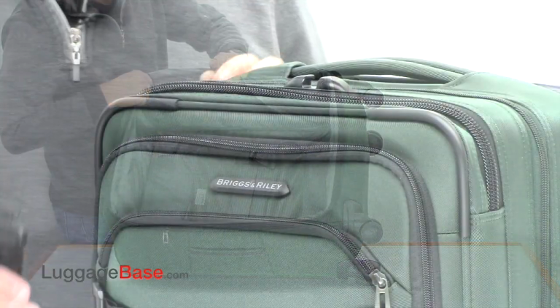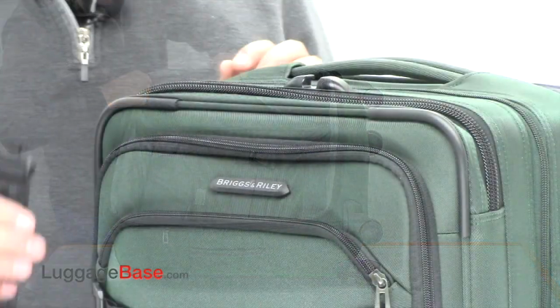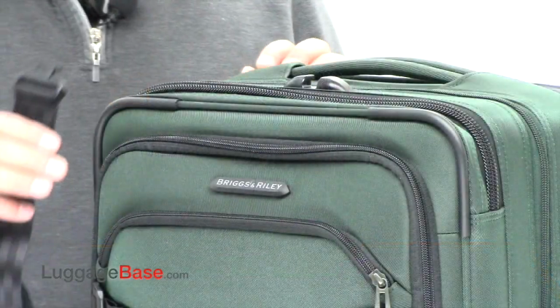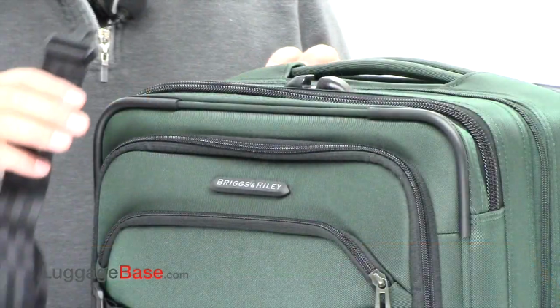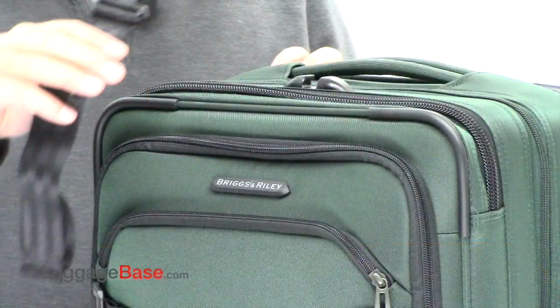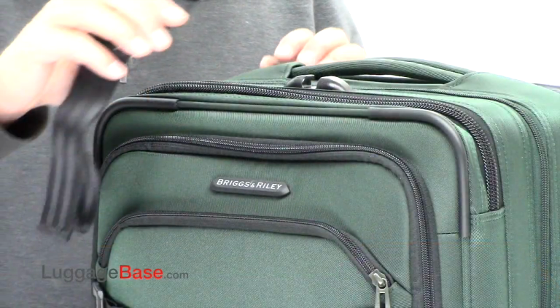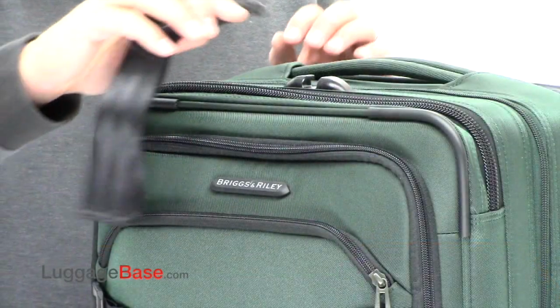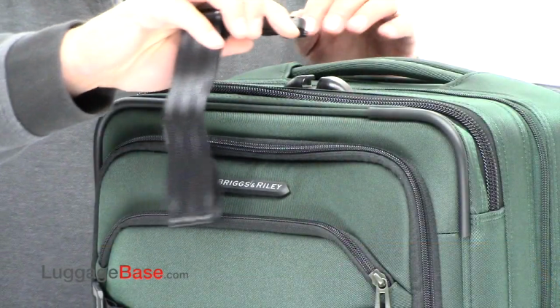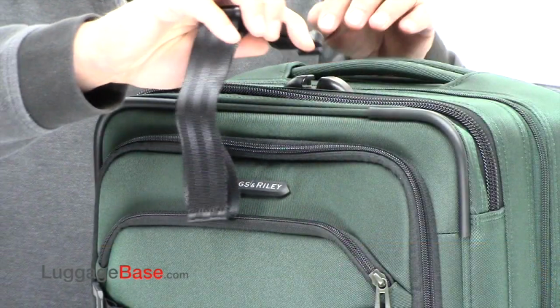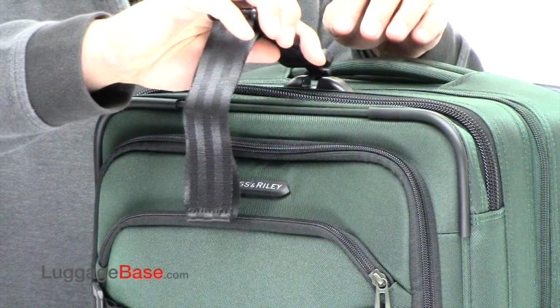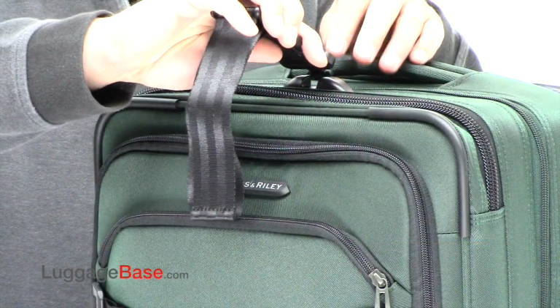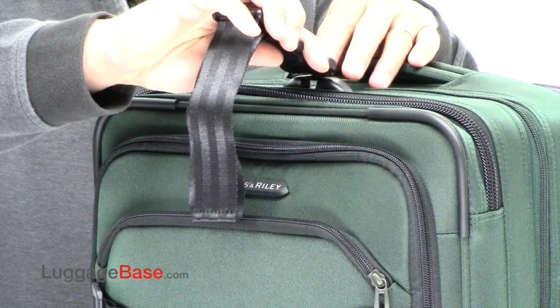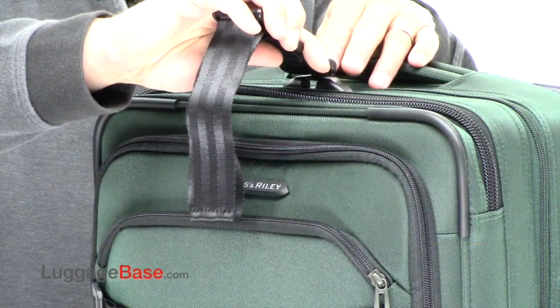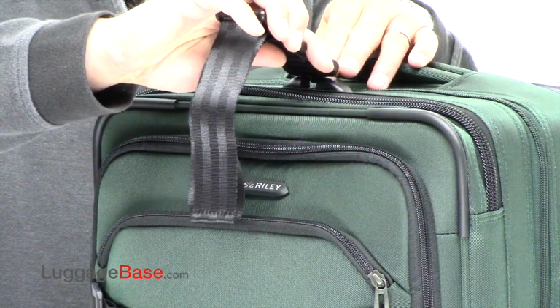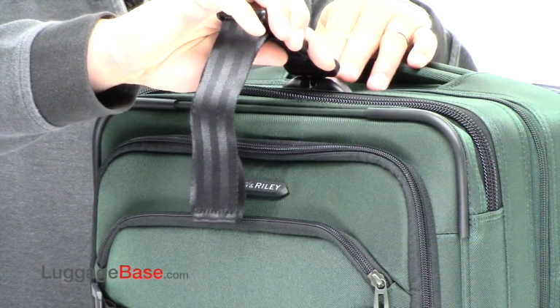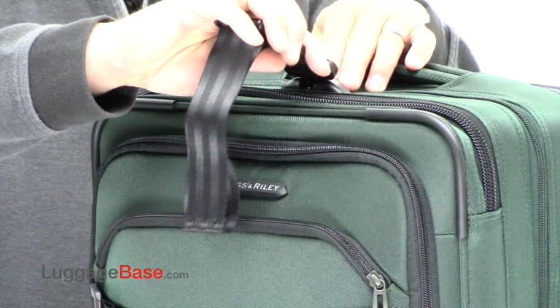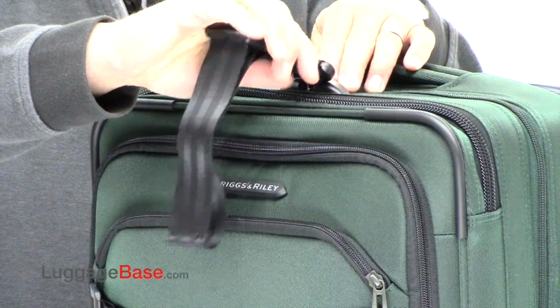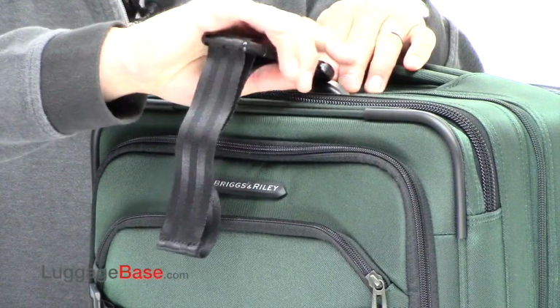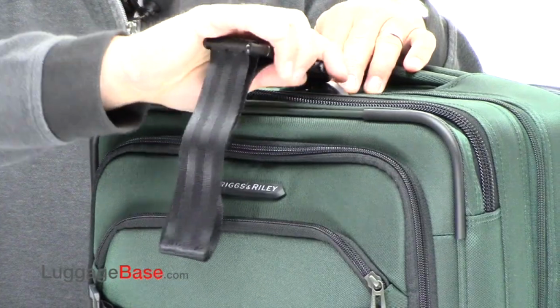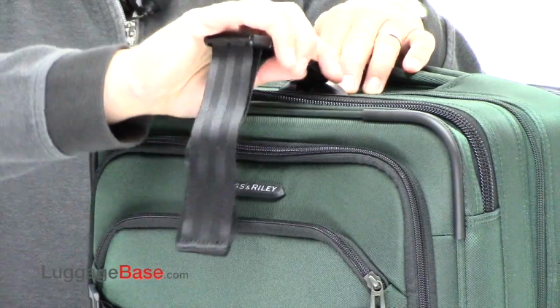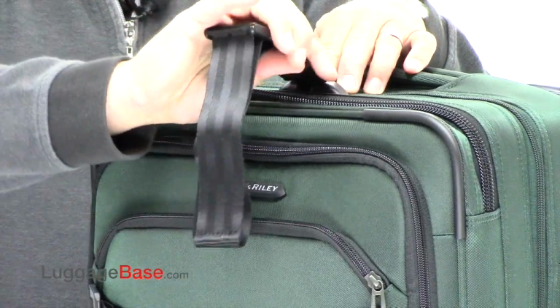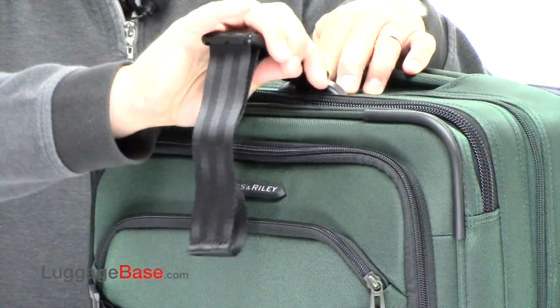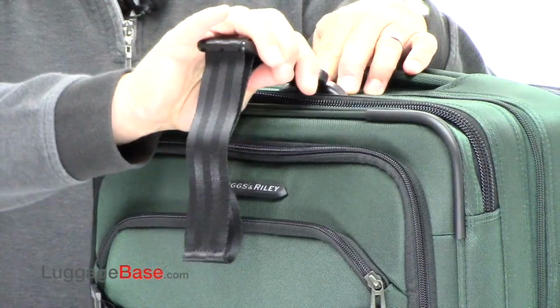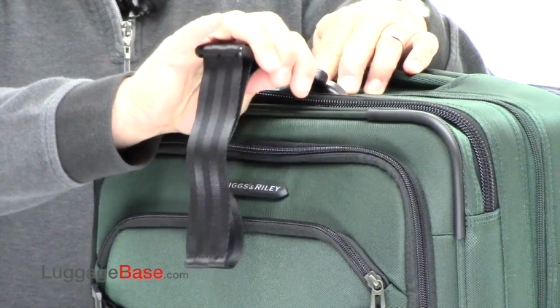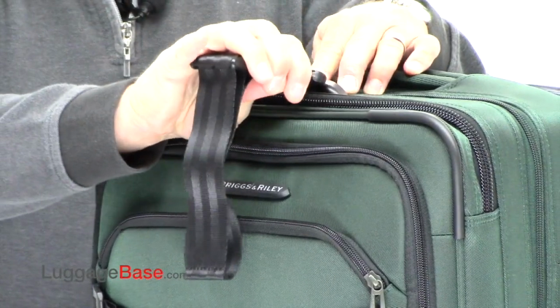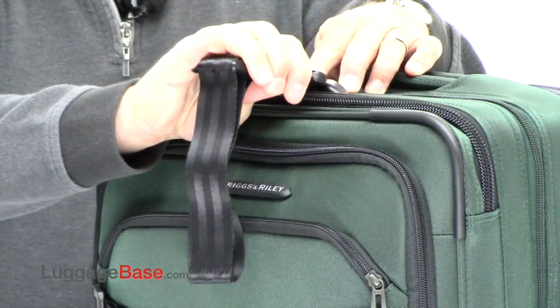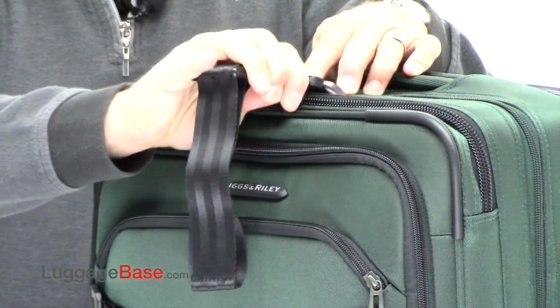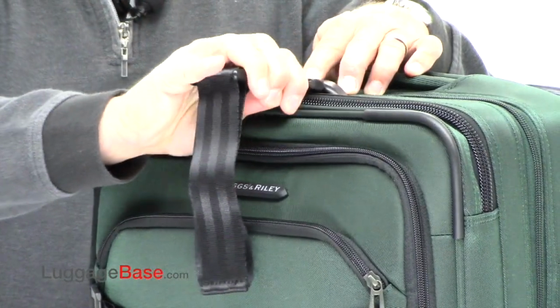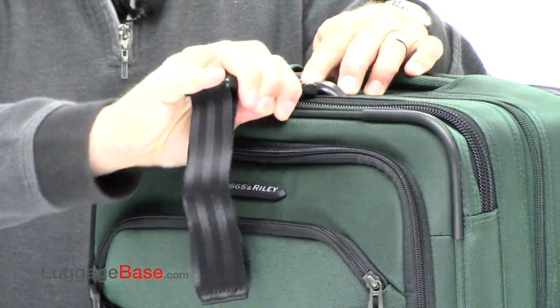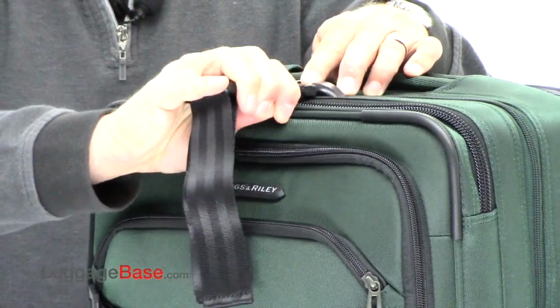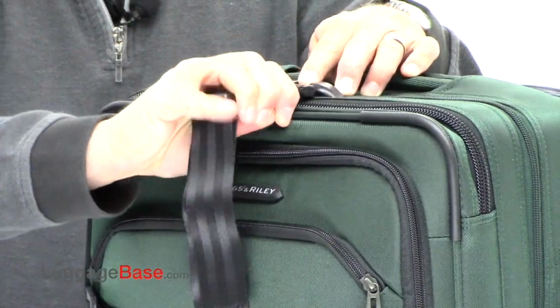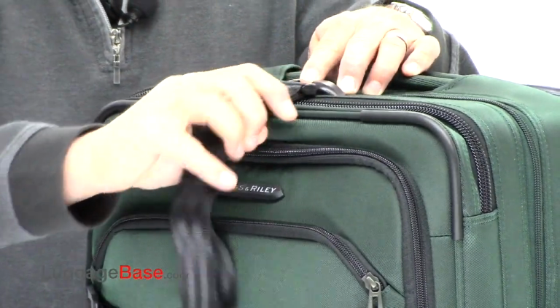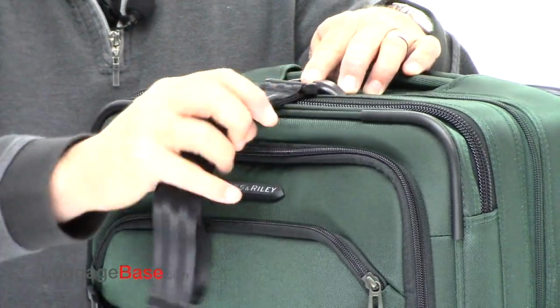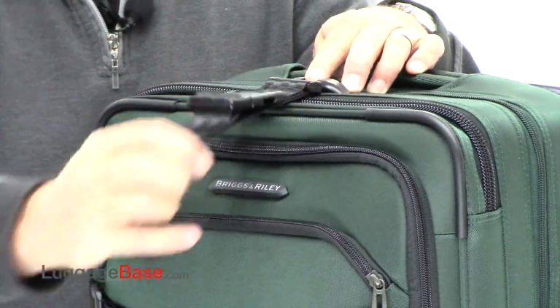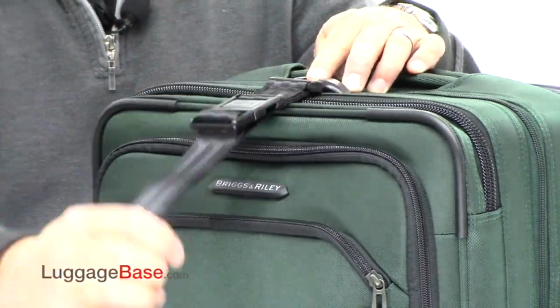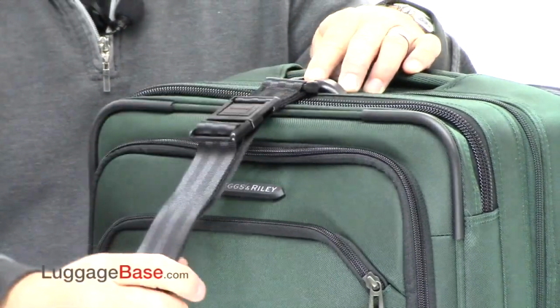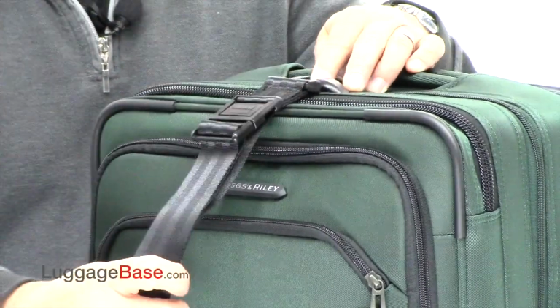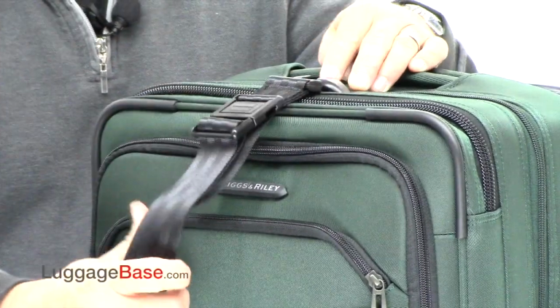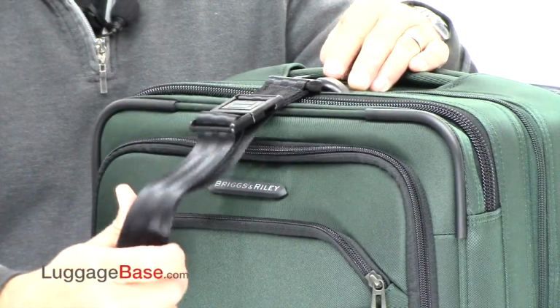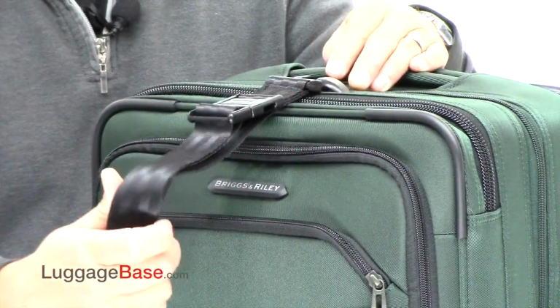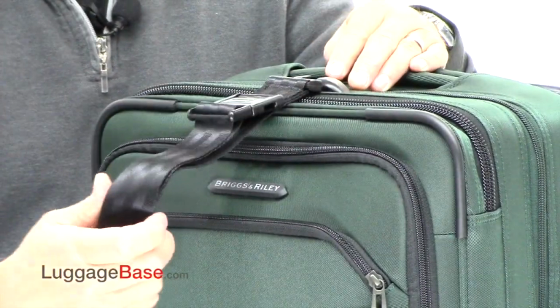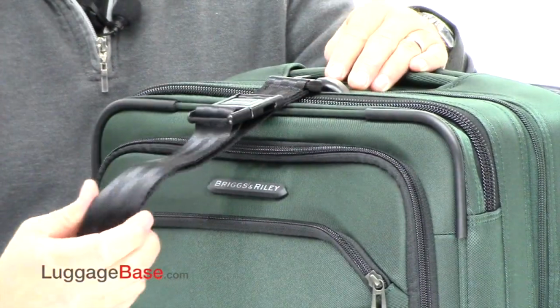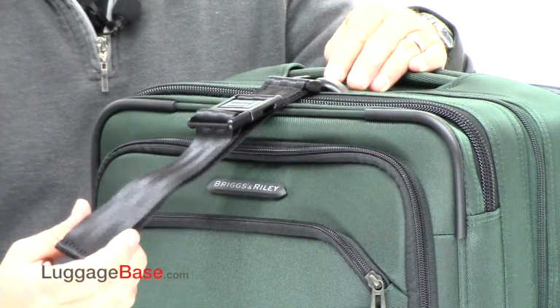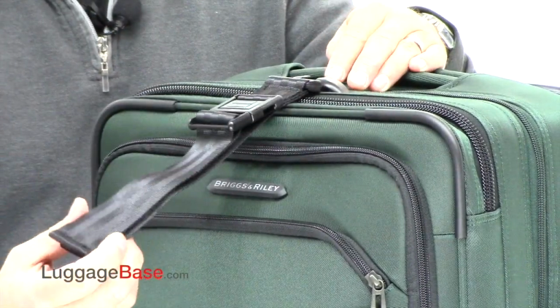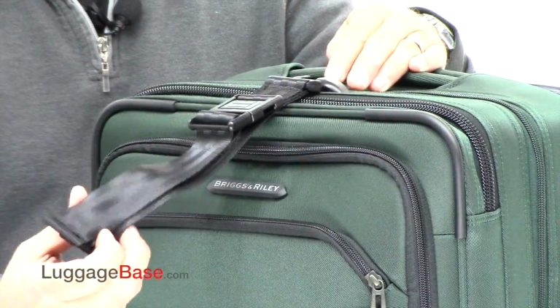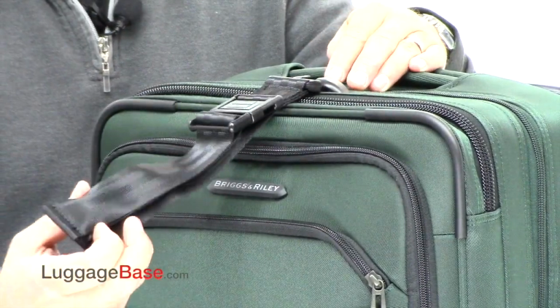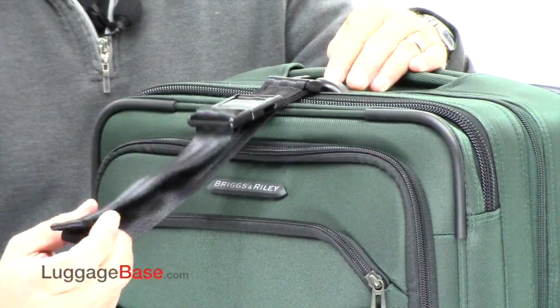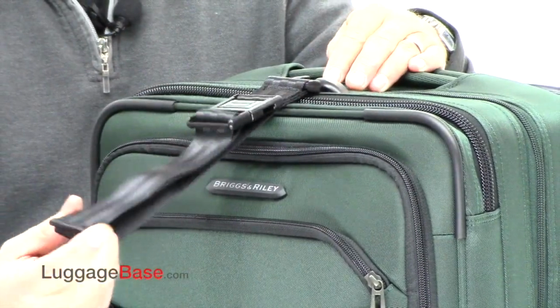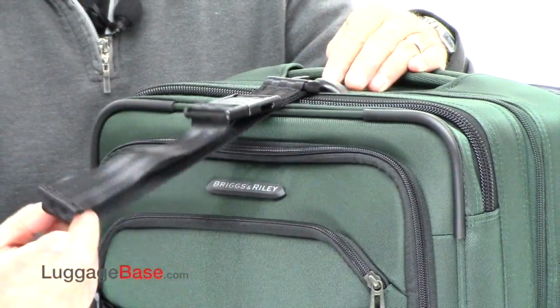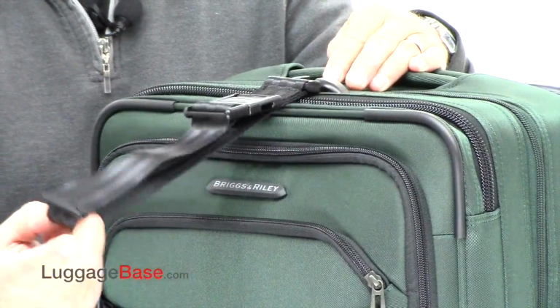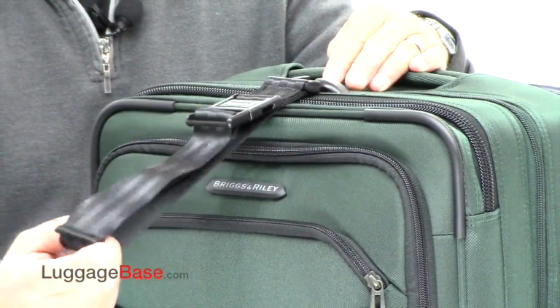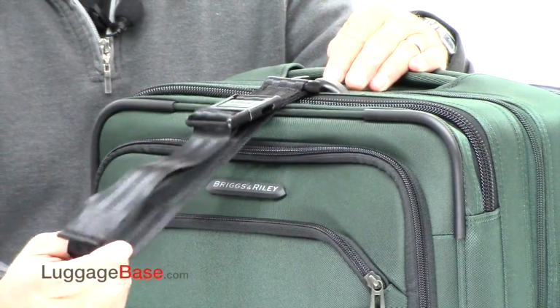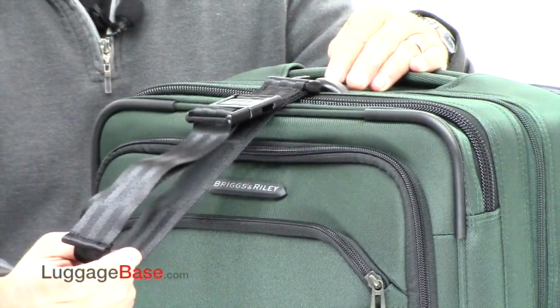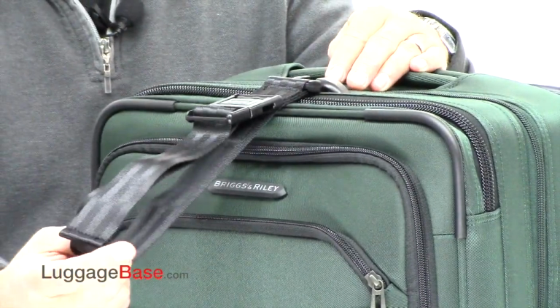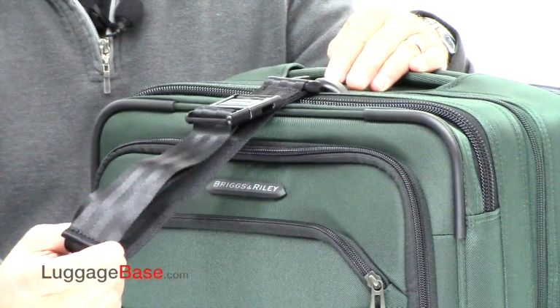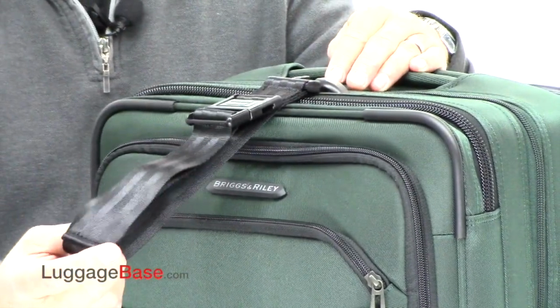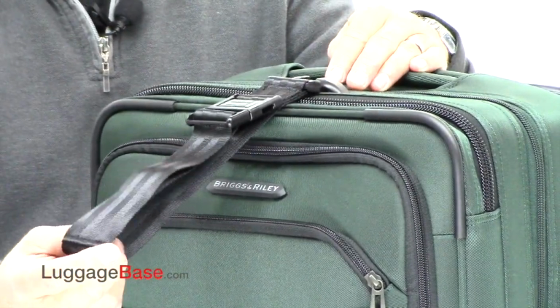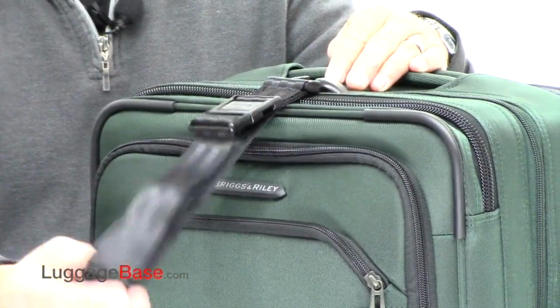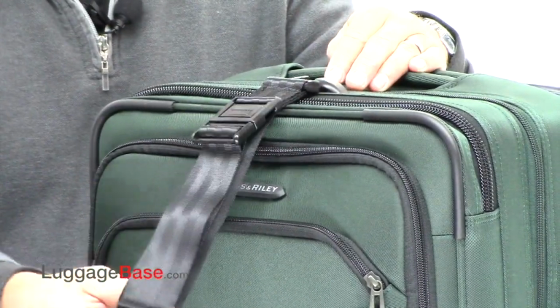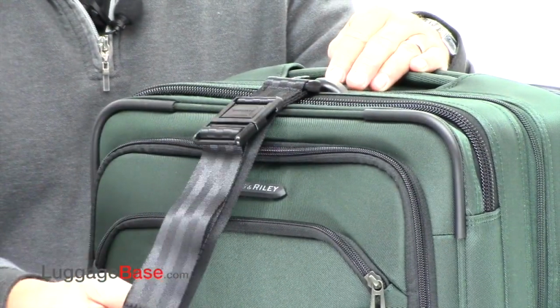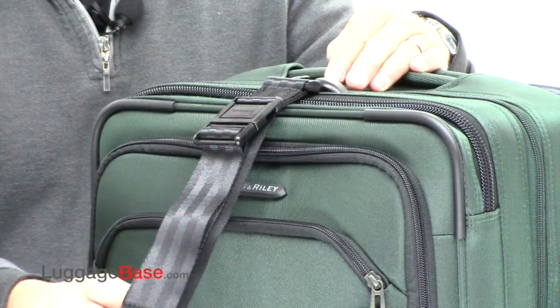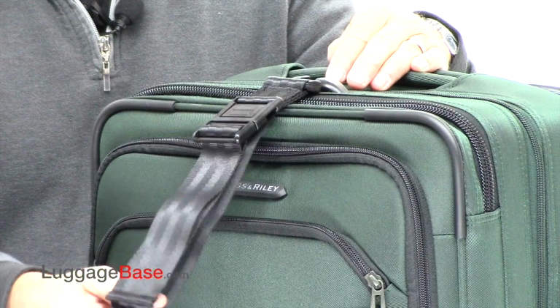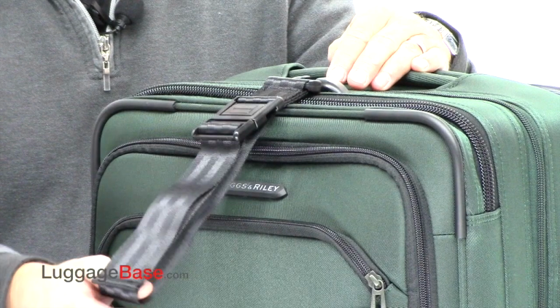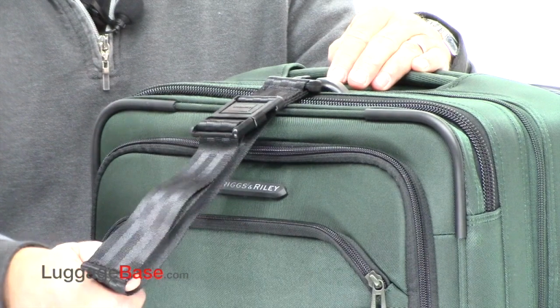Each of the Briggs & Riley uprights come with an add-a-bag strap, which just hooks onto there, and you can hang another bag right off the front.